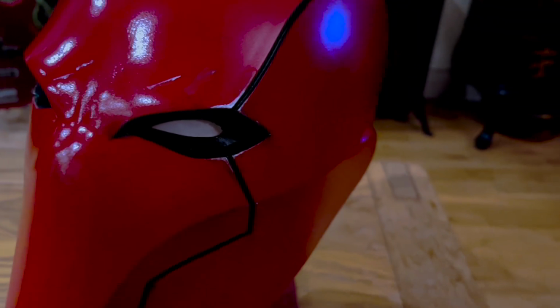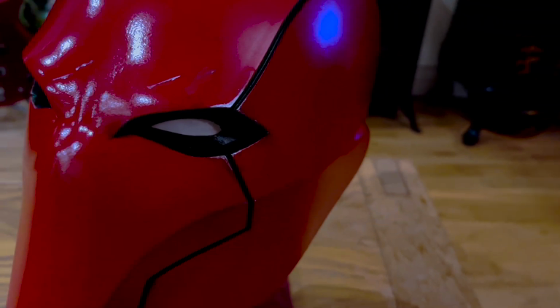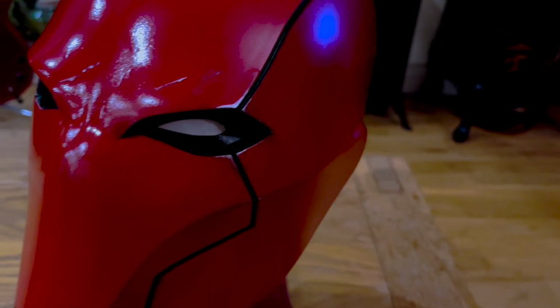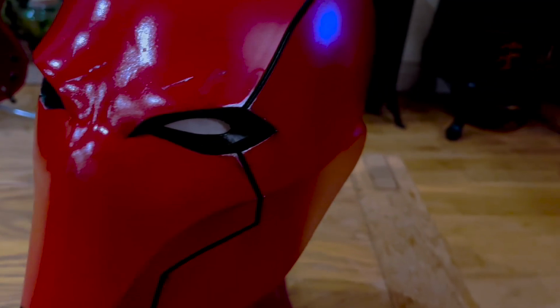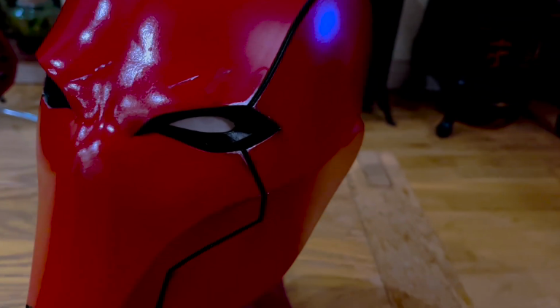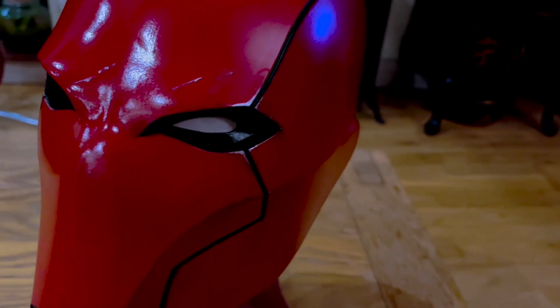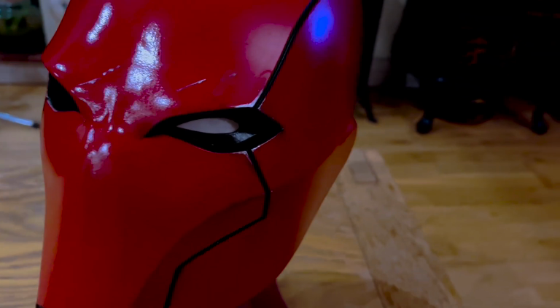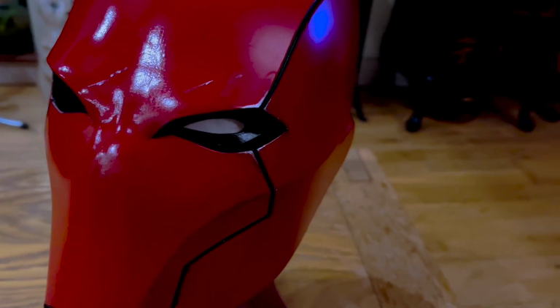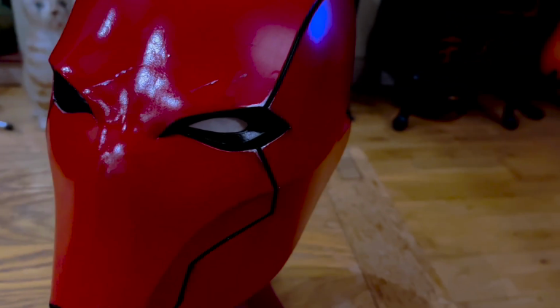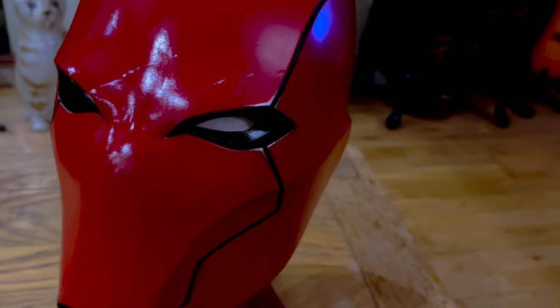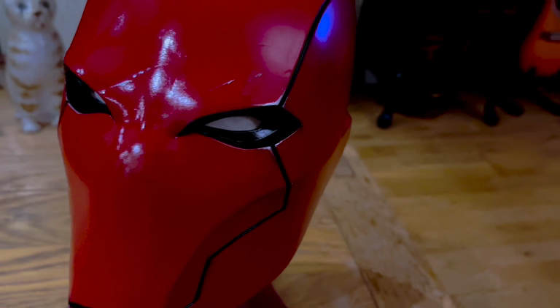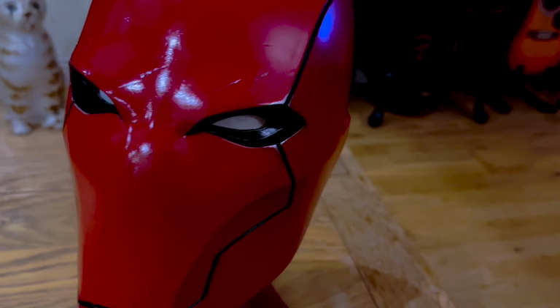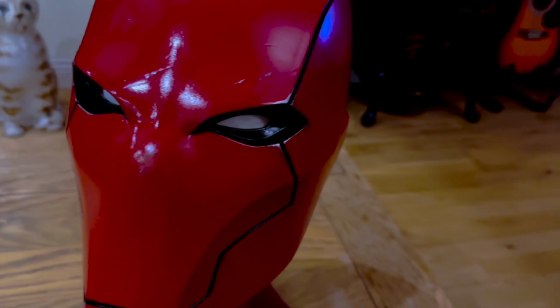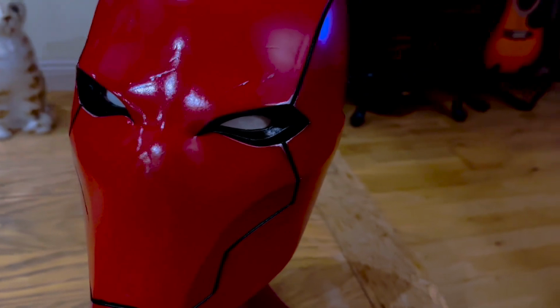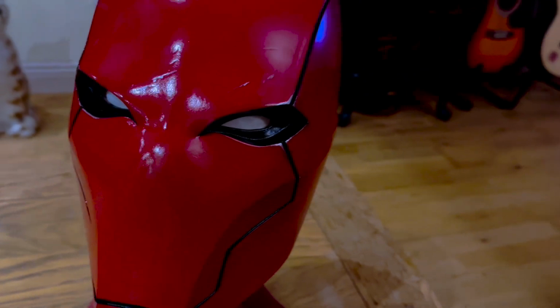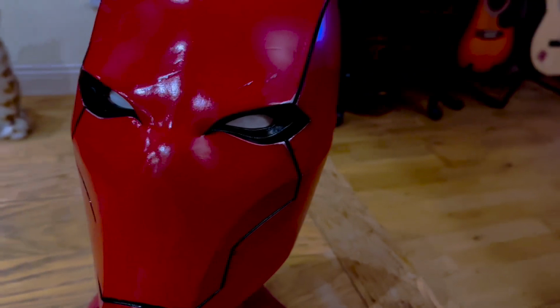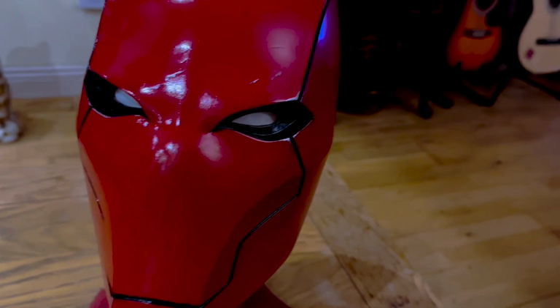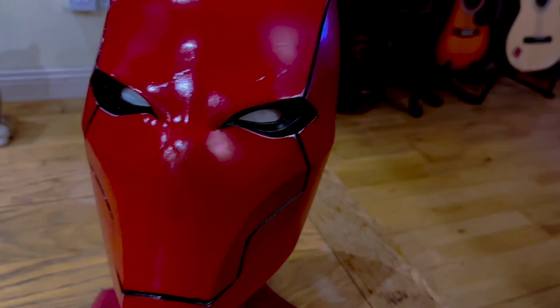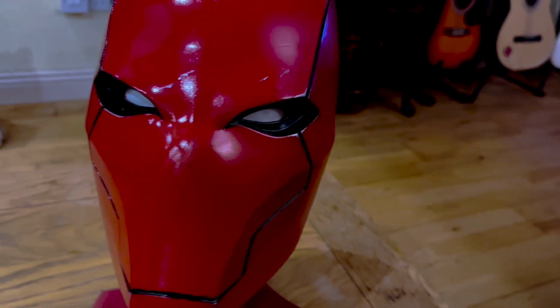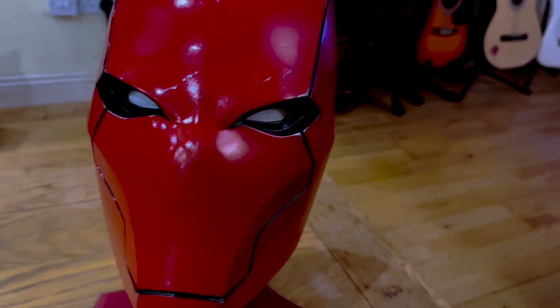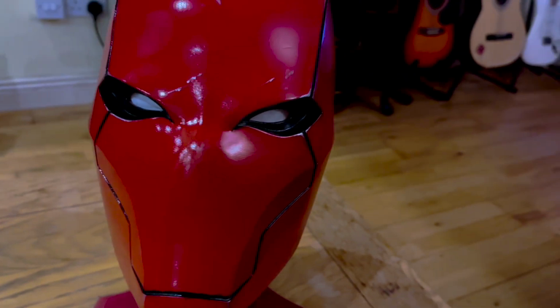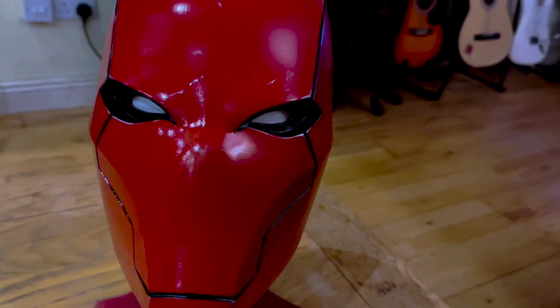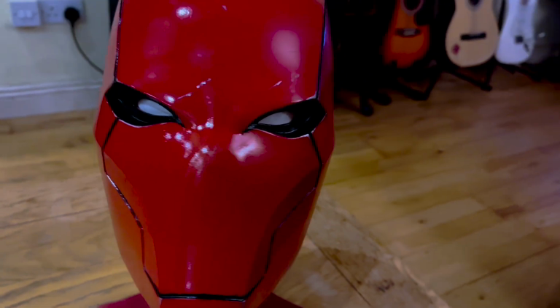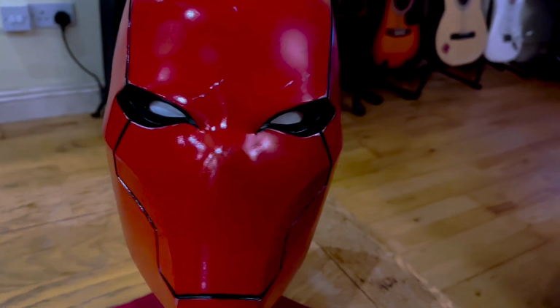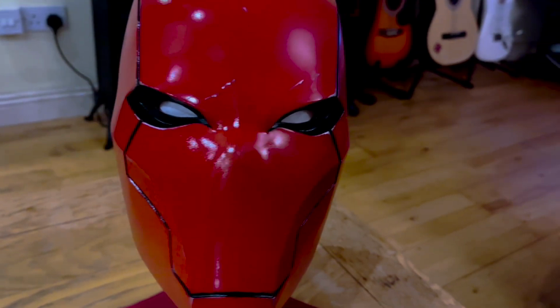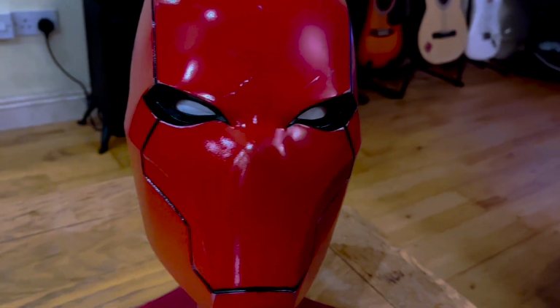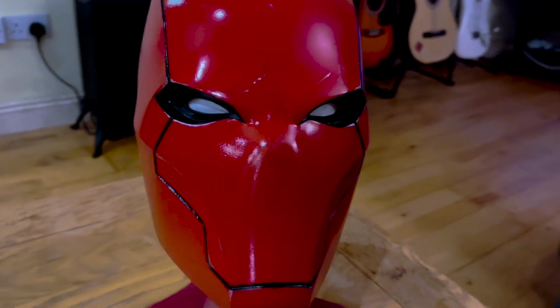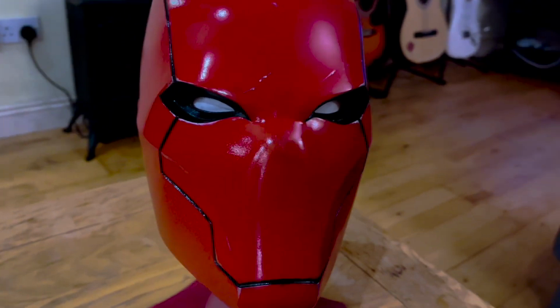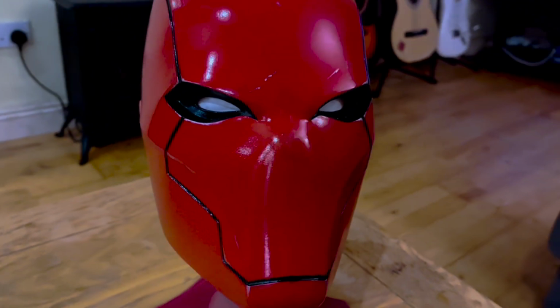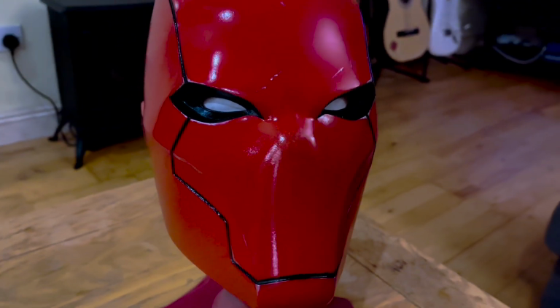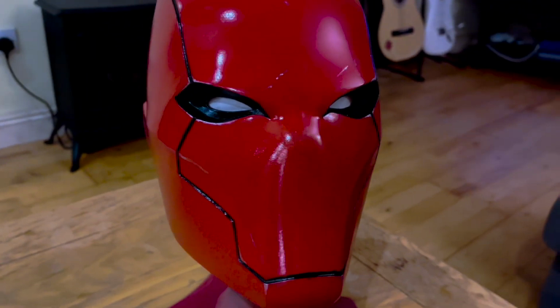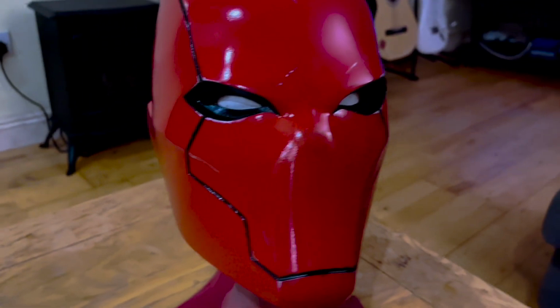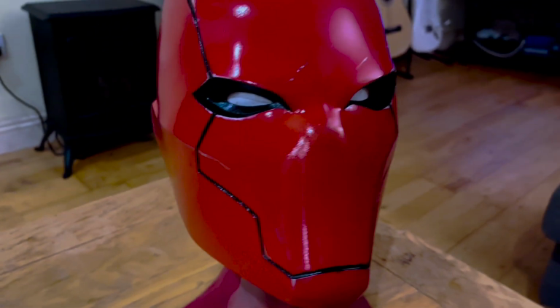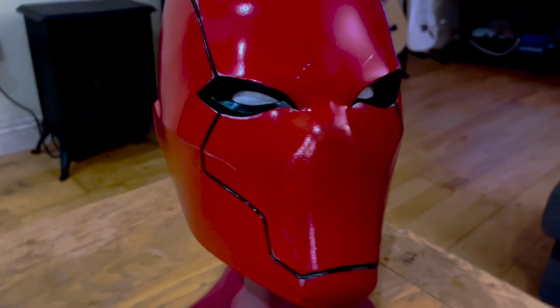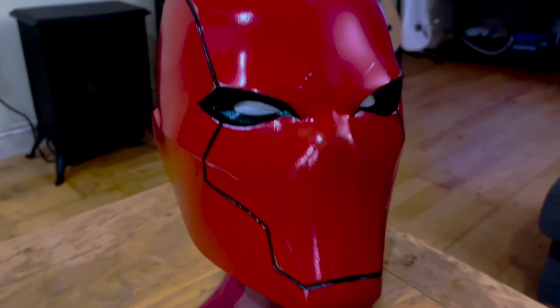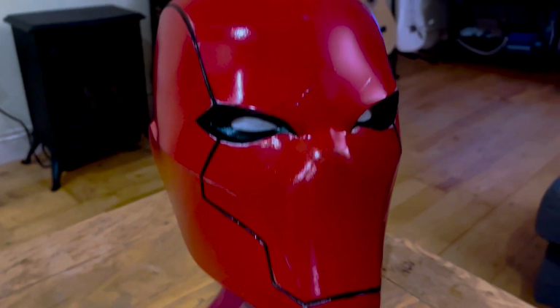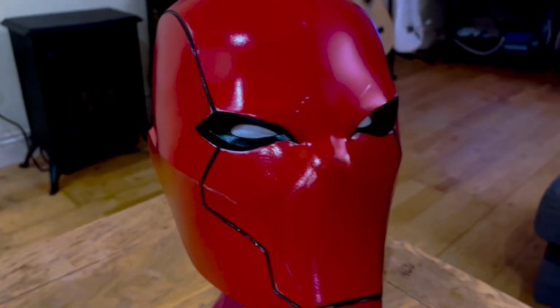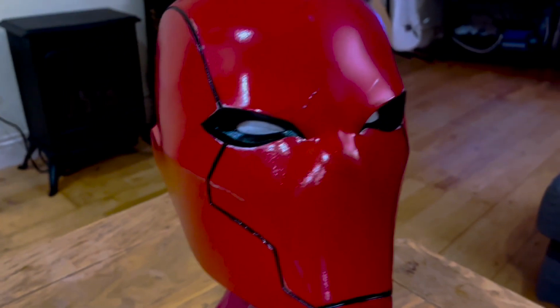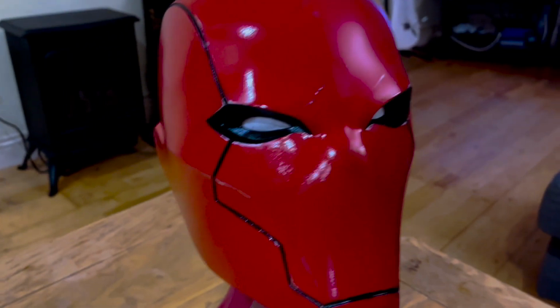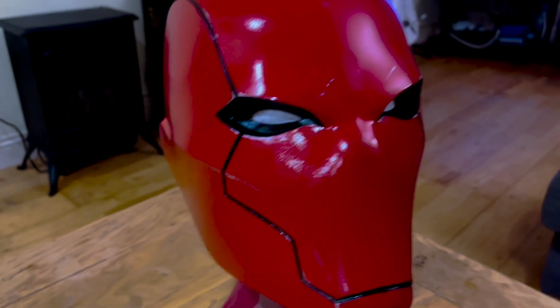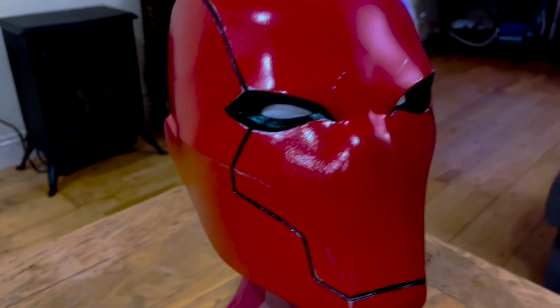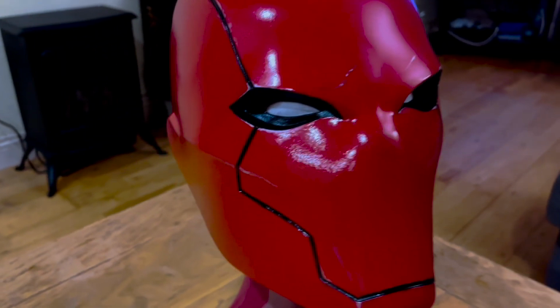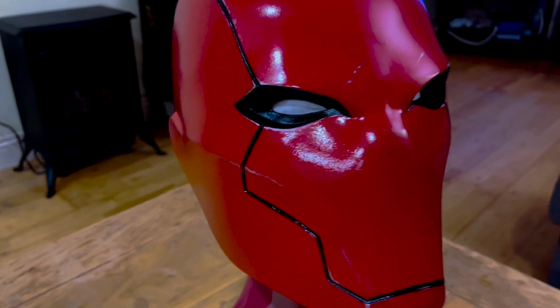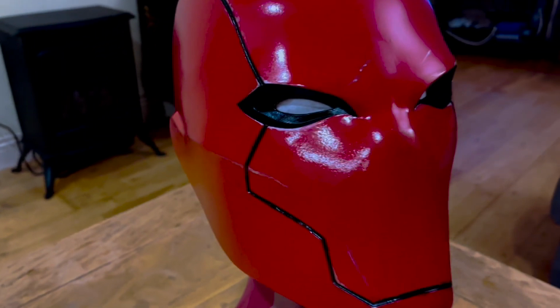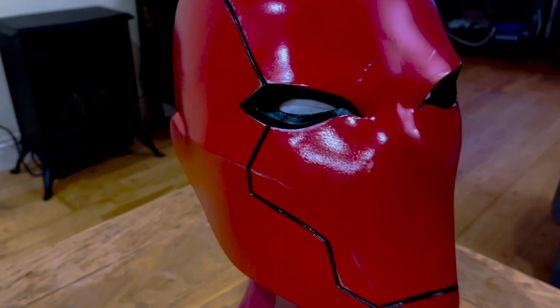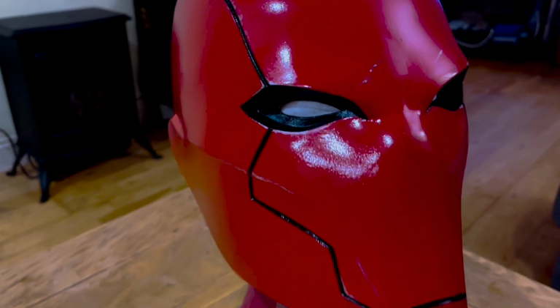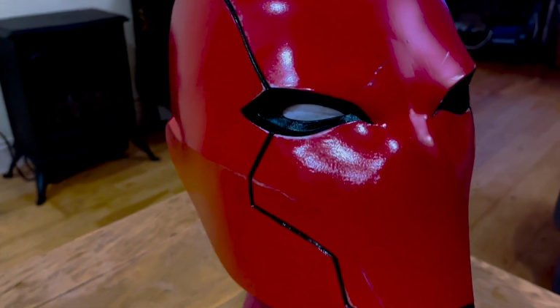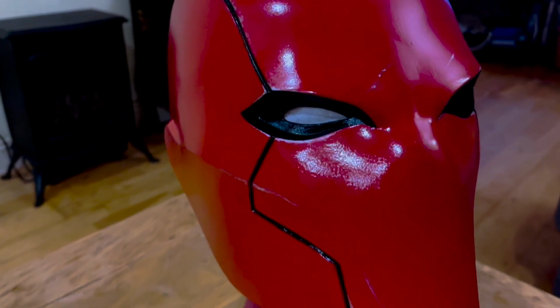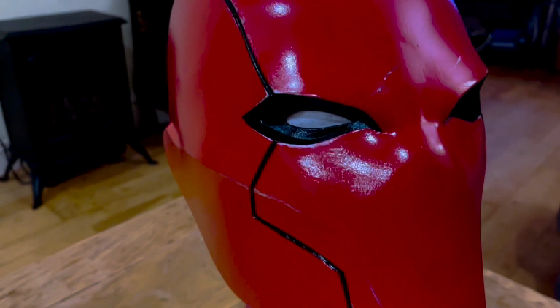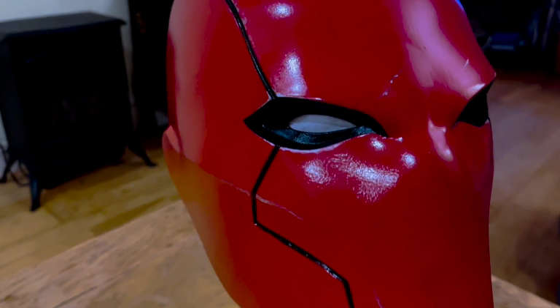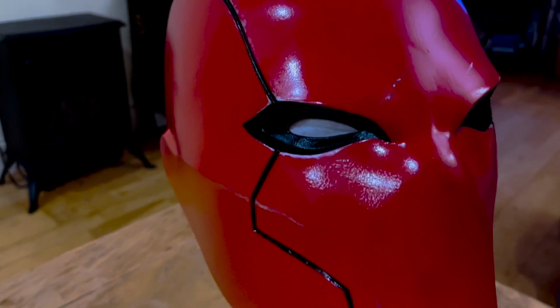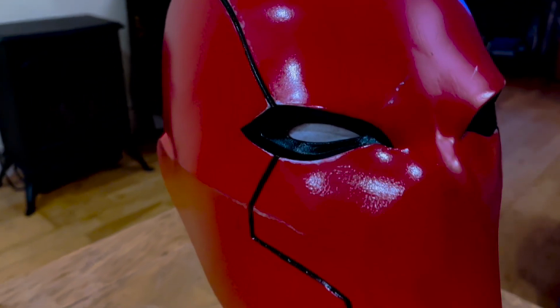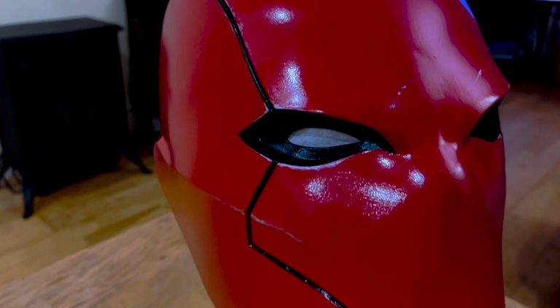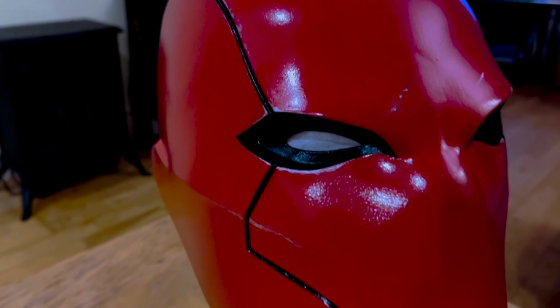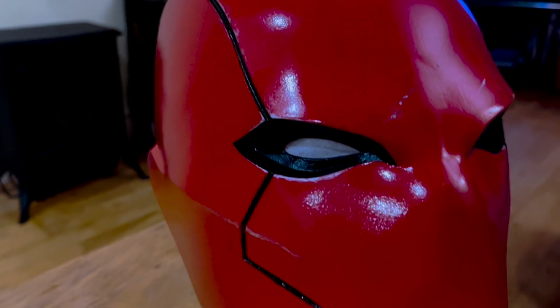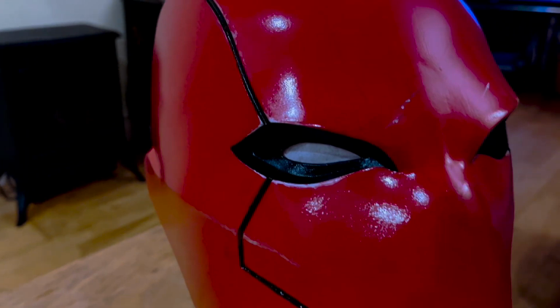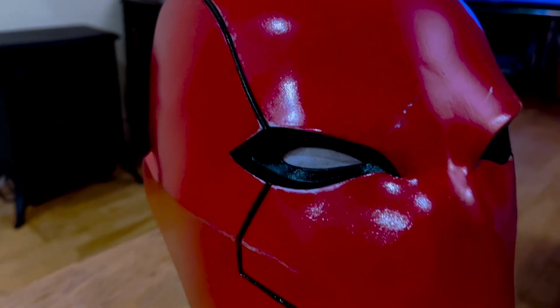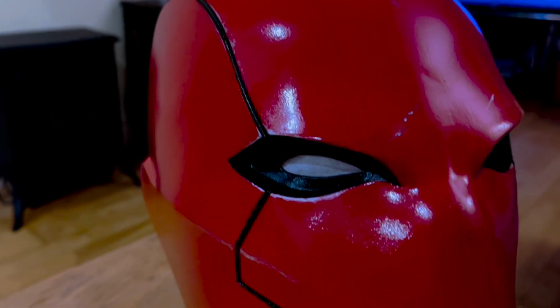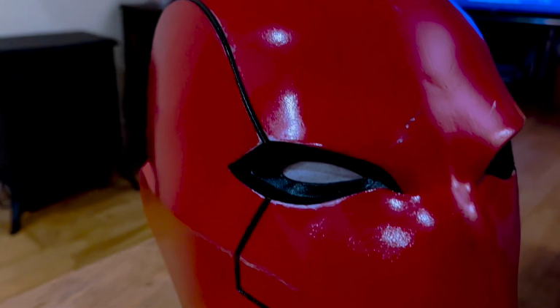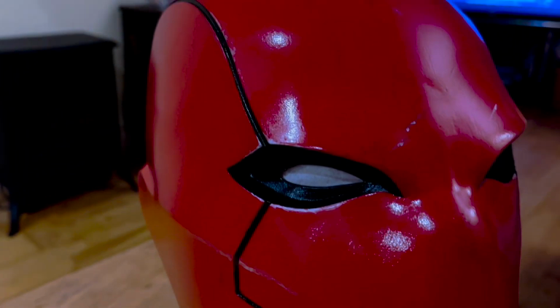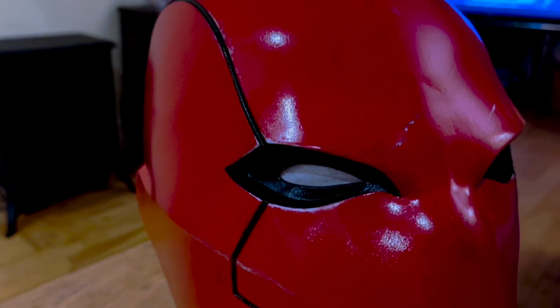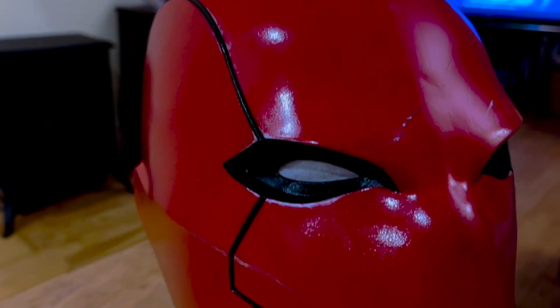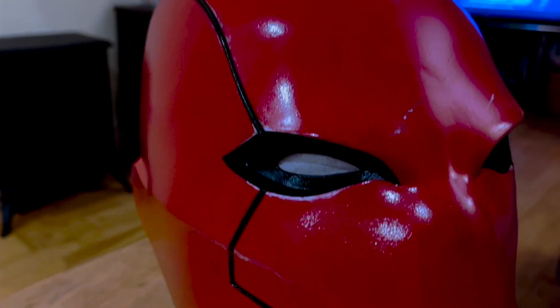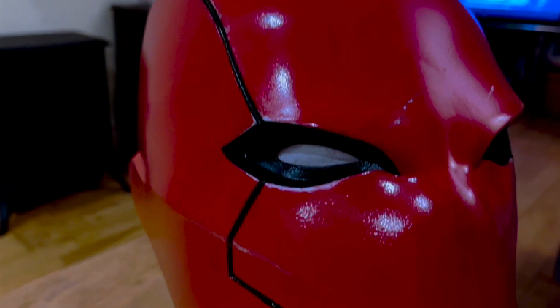And there you have it — the completed Red Hood helmet with weathering. We hope the video helped, and if you enjoyed please feel free to like, share, and subscribe for more content.